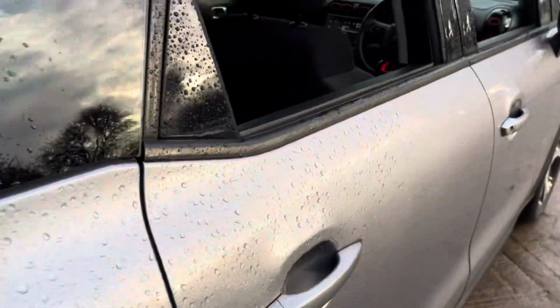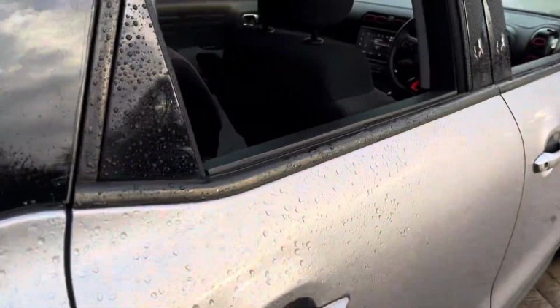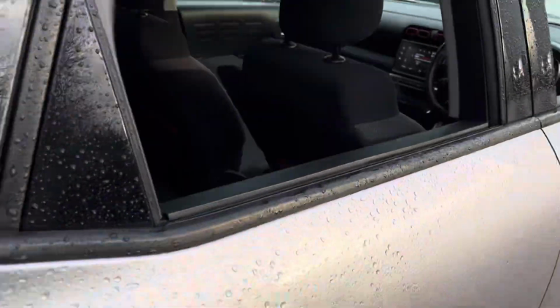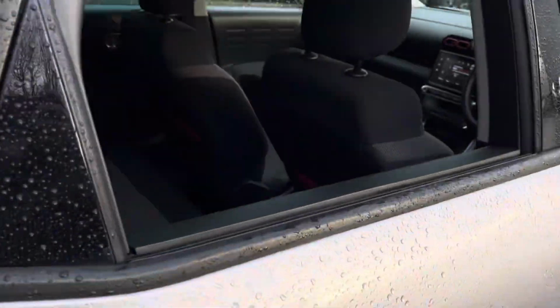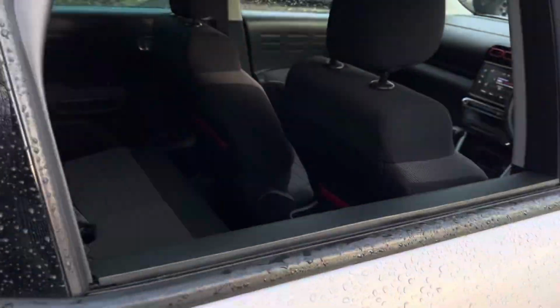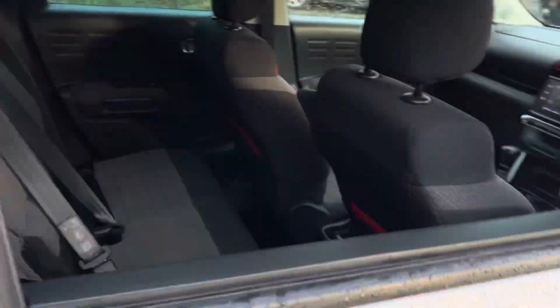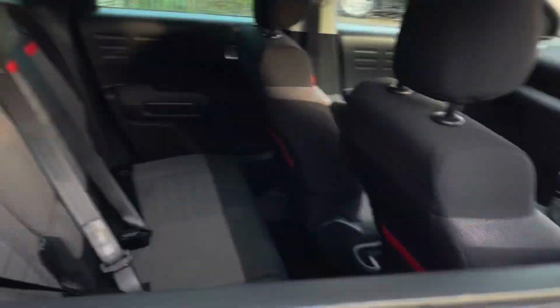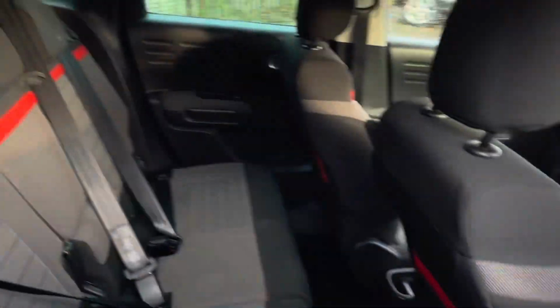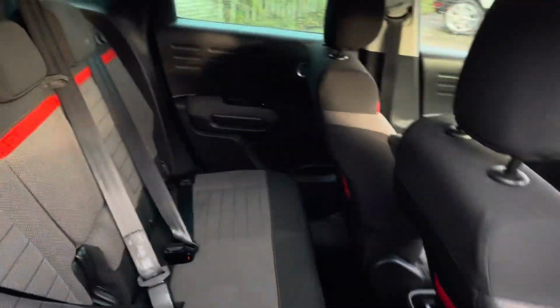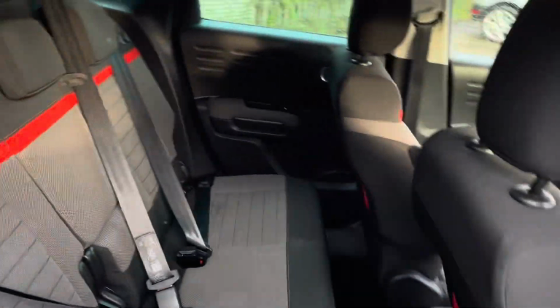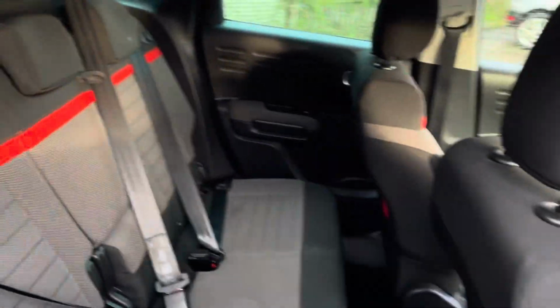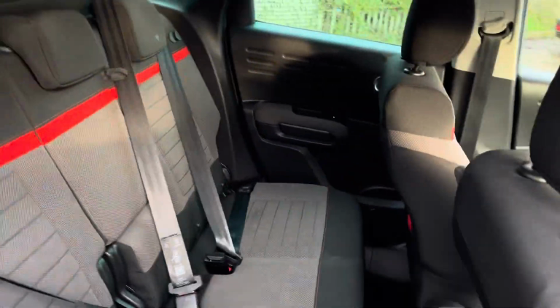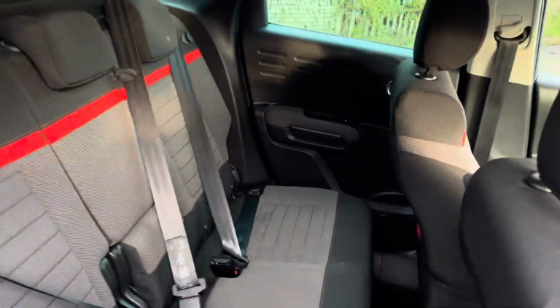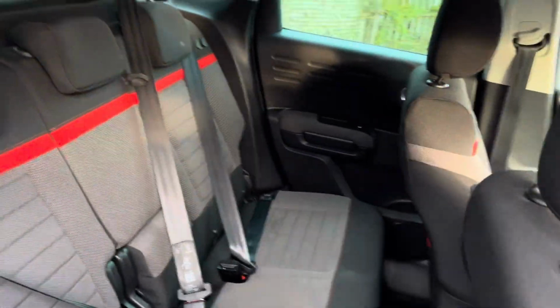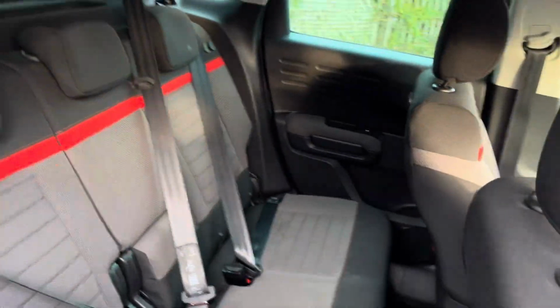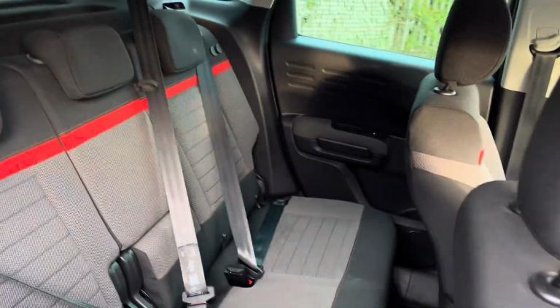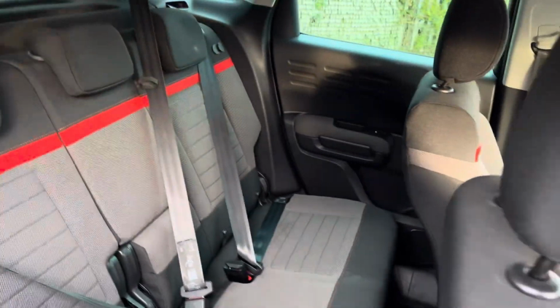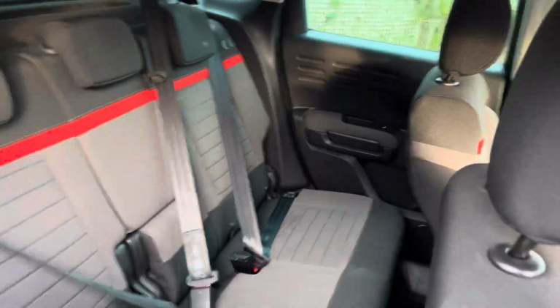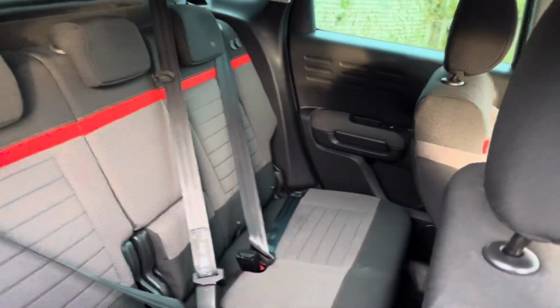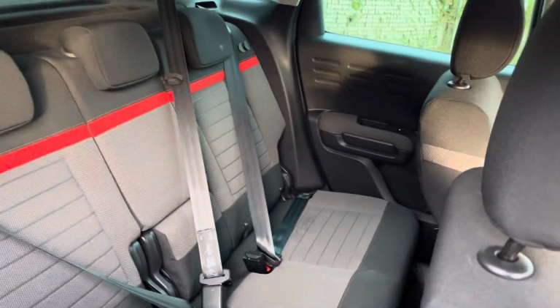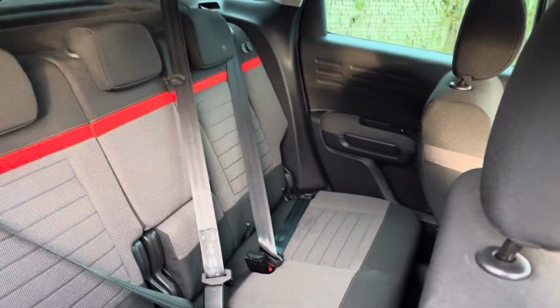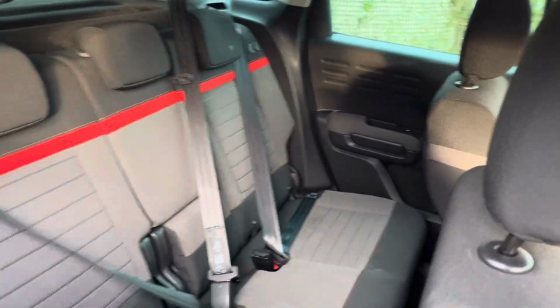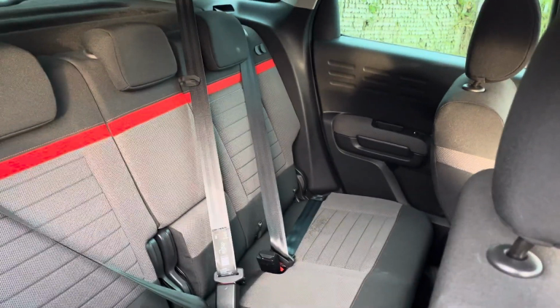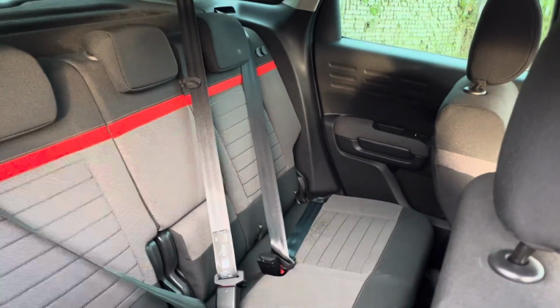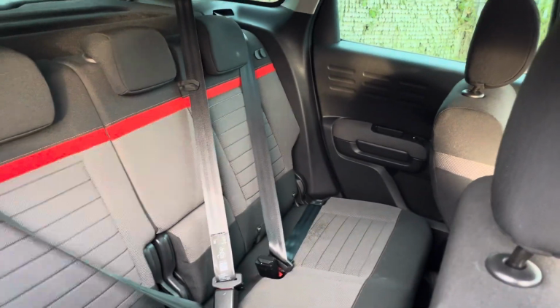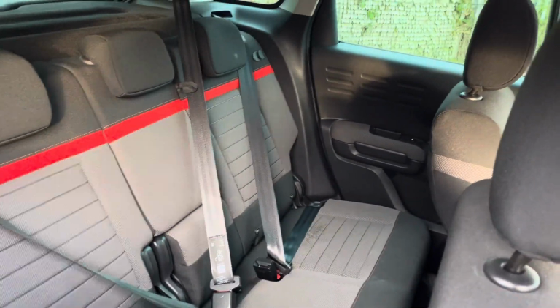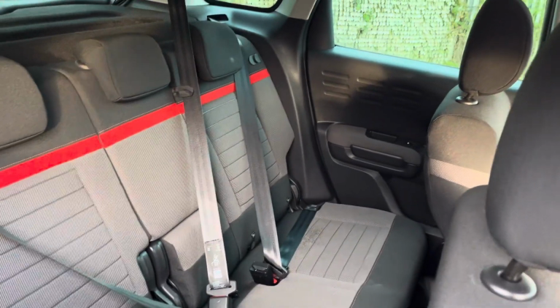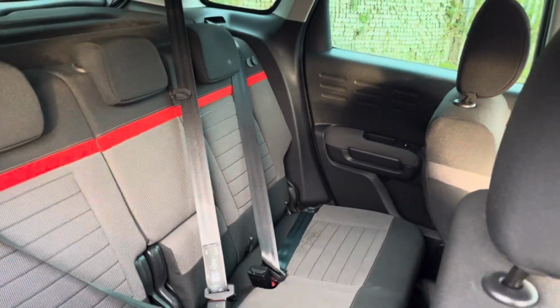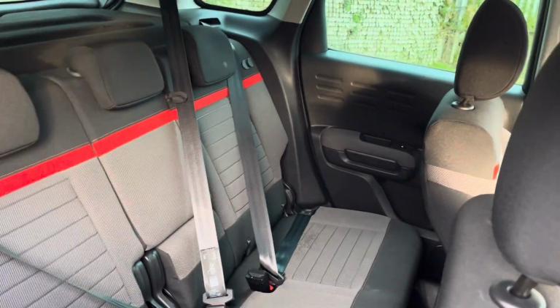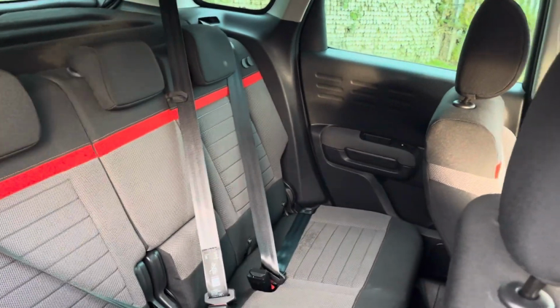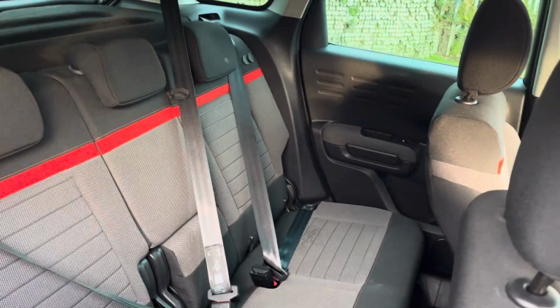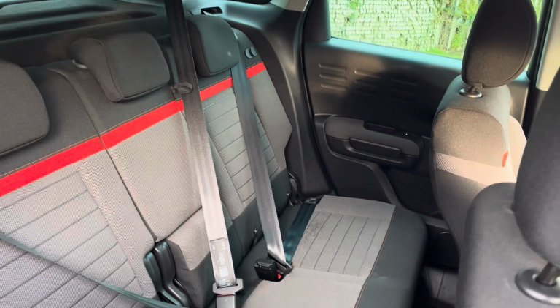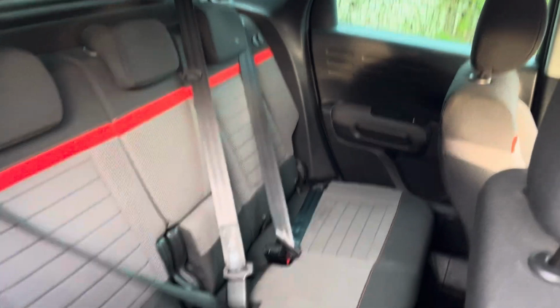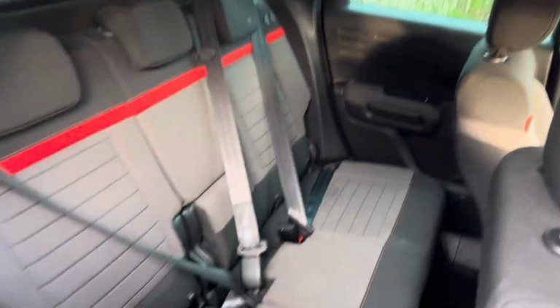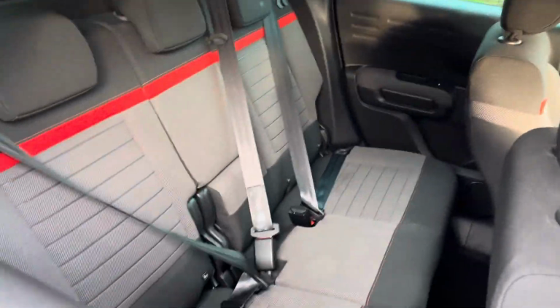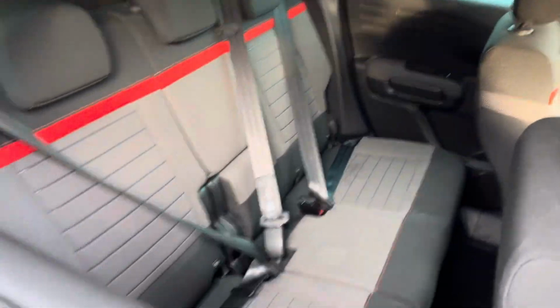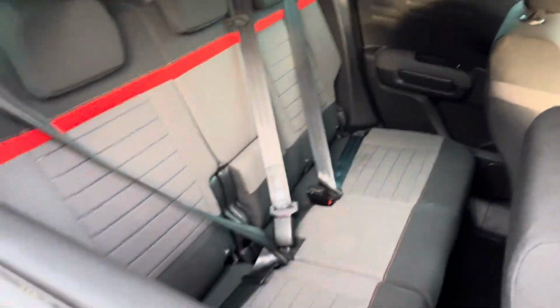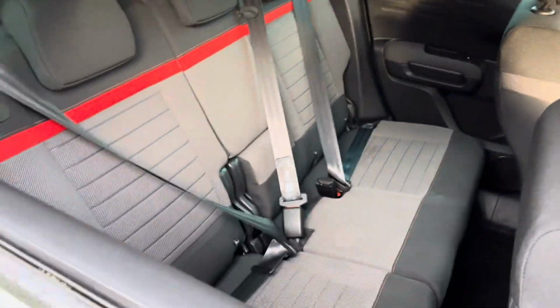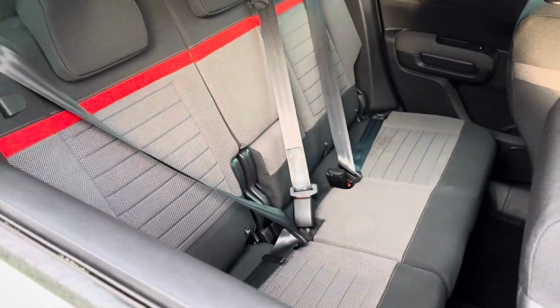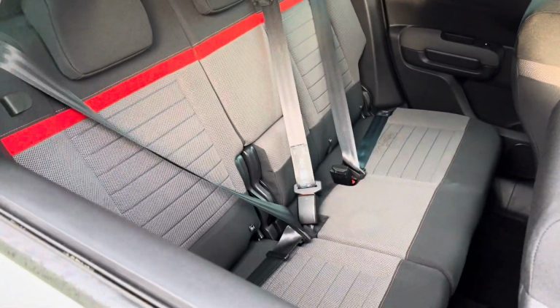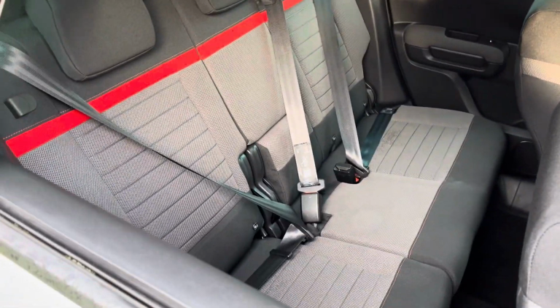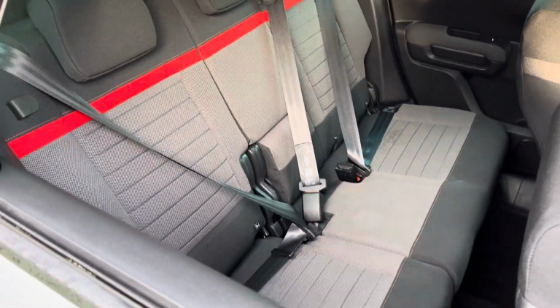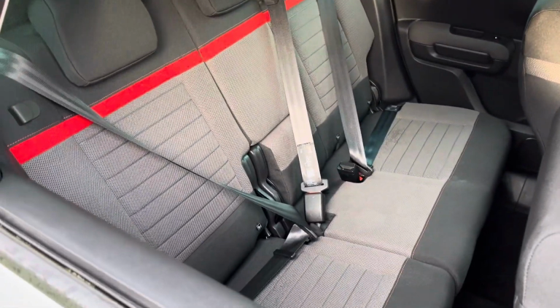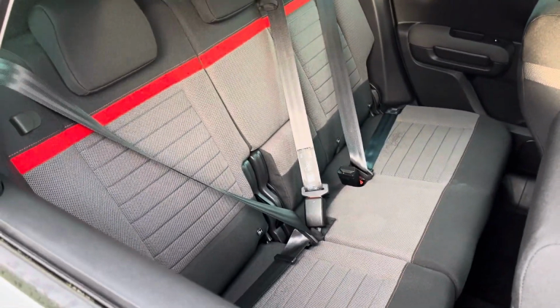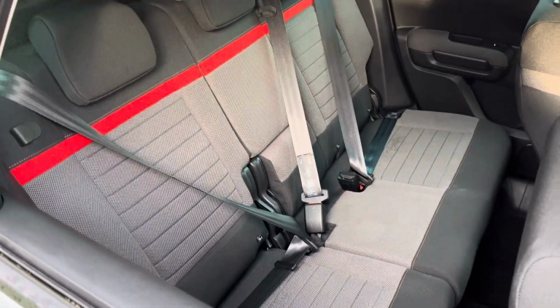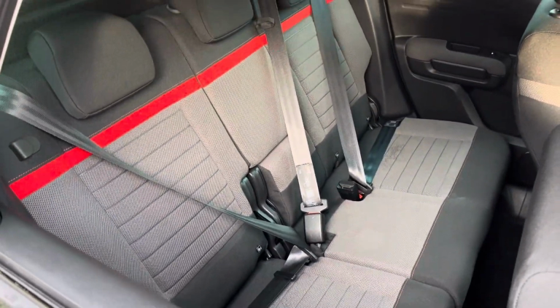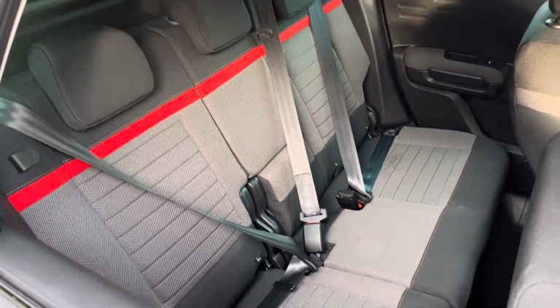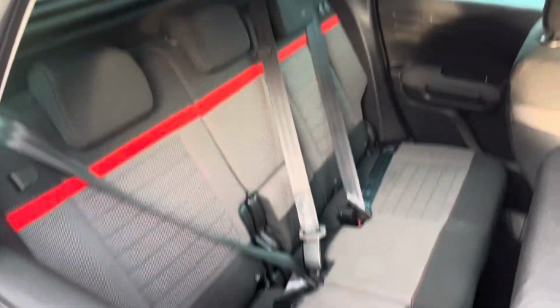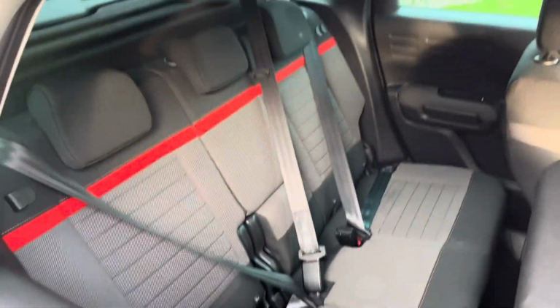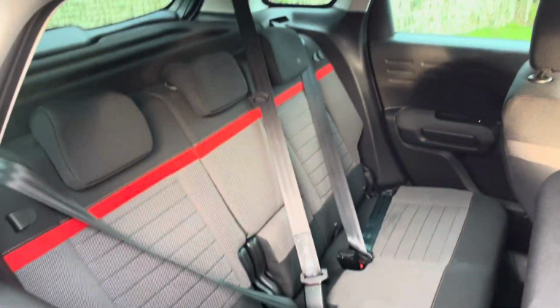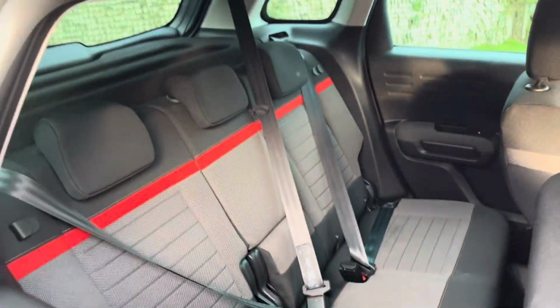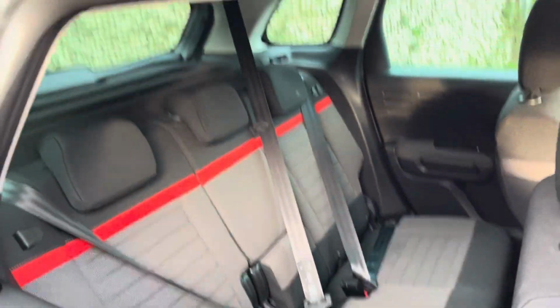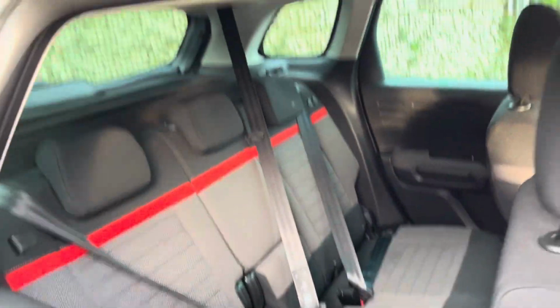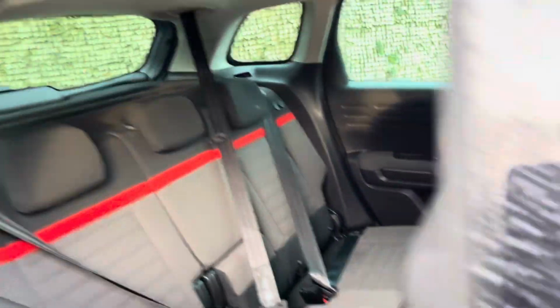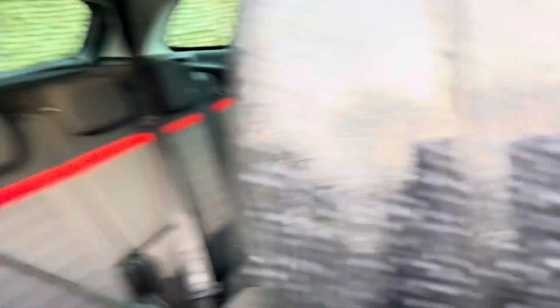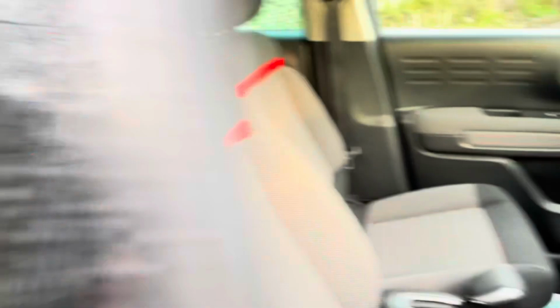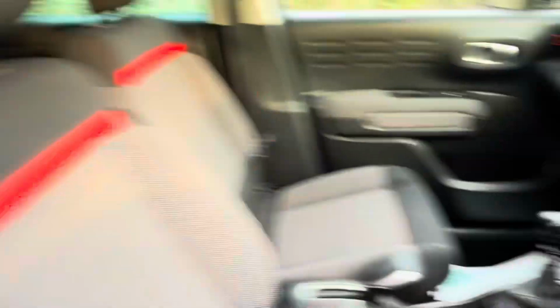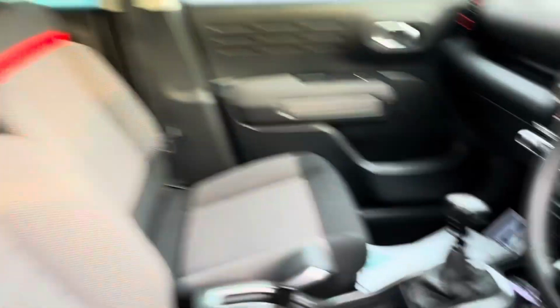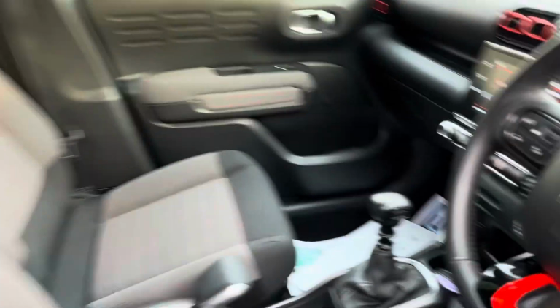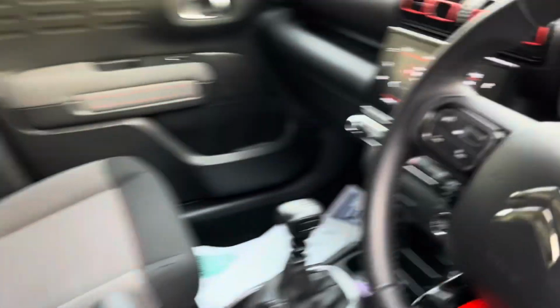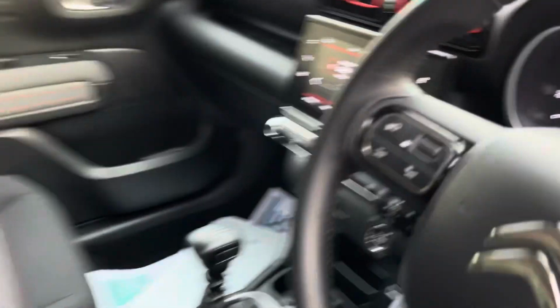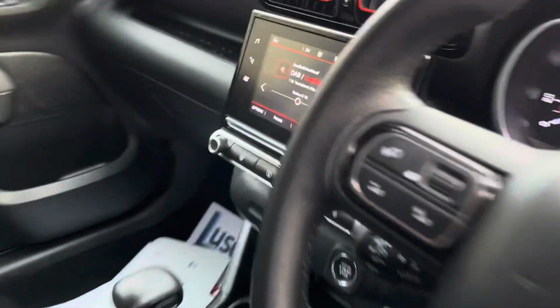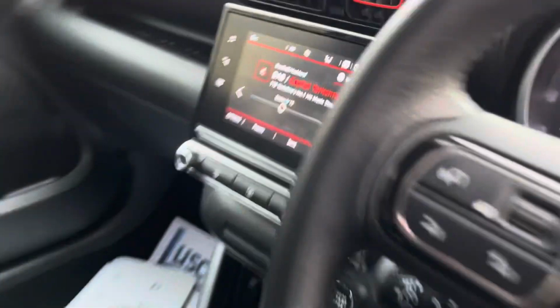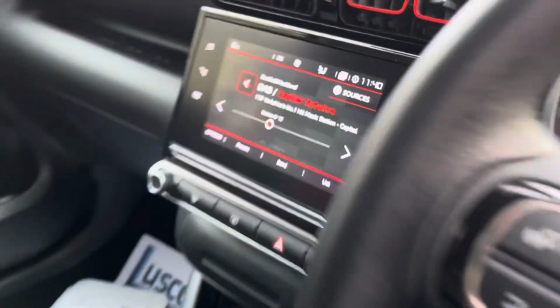Next, just a little look inside the rear seats of the vehicle. And moving around to the front.